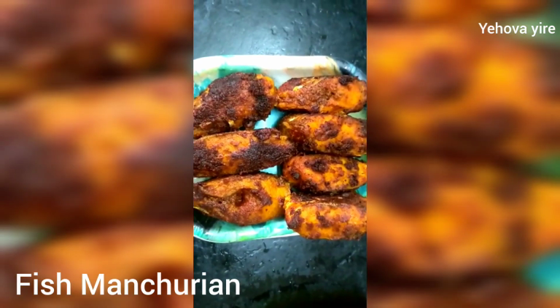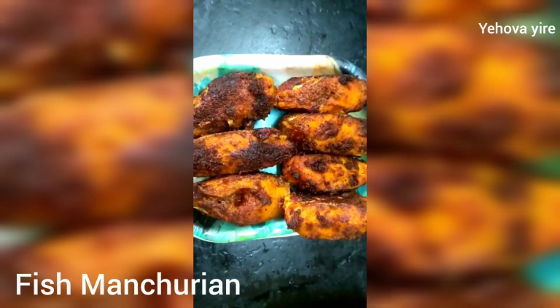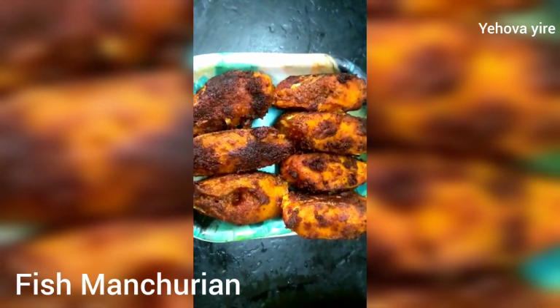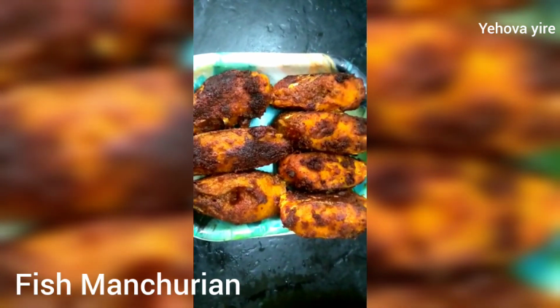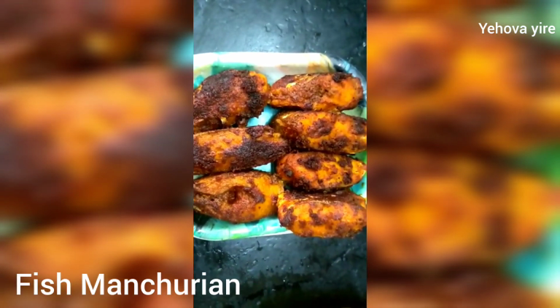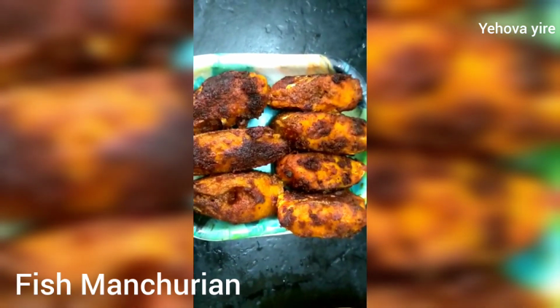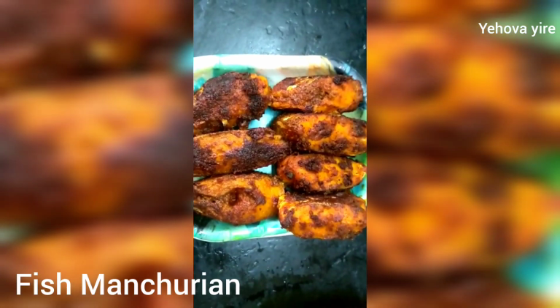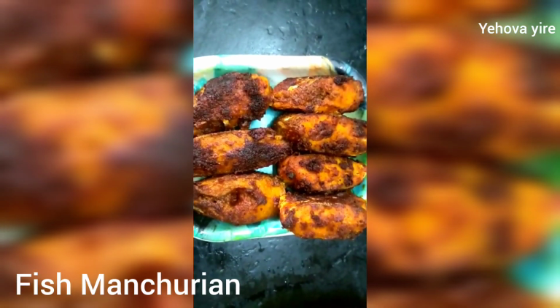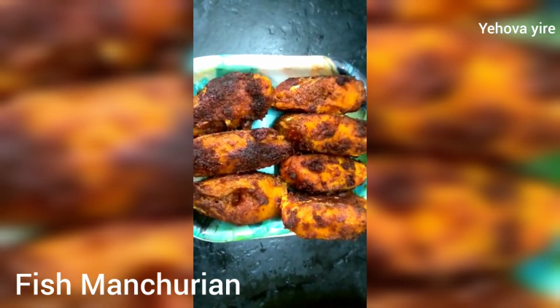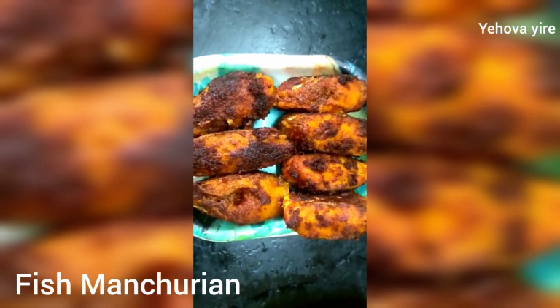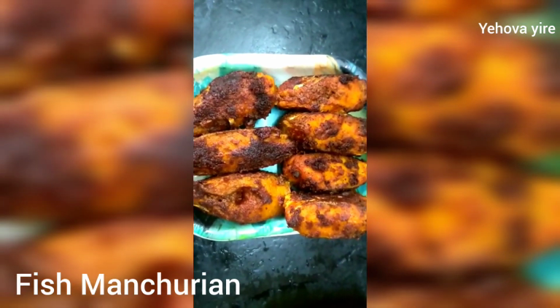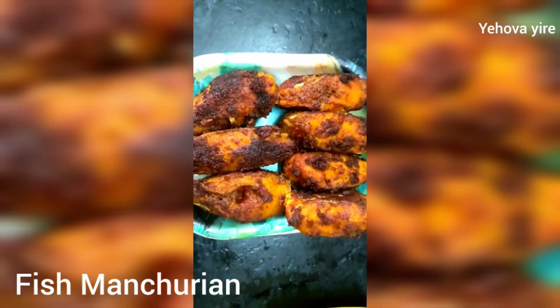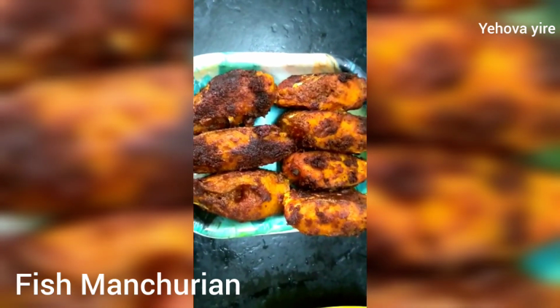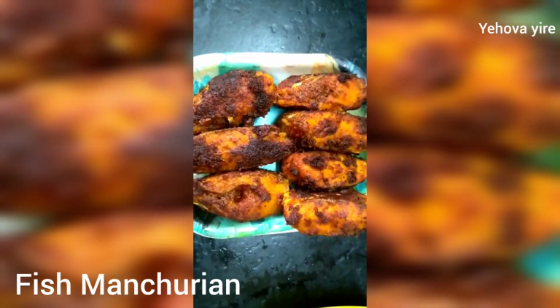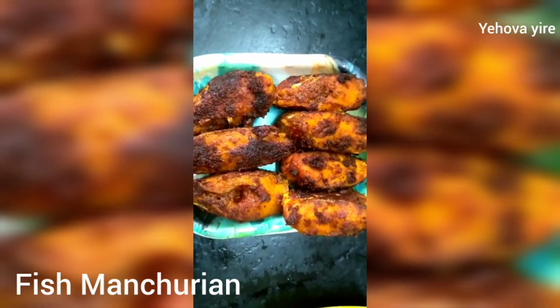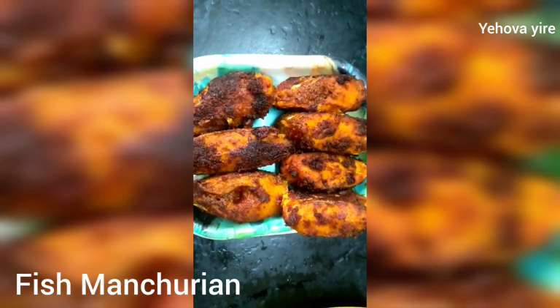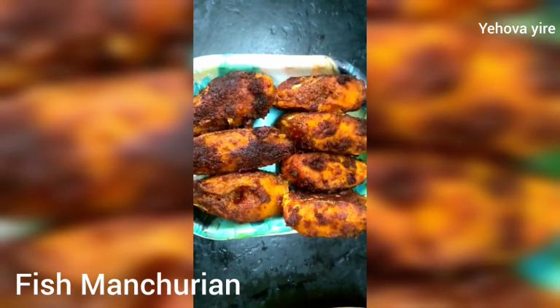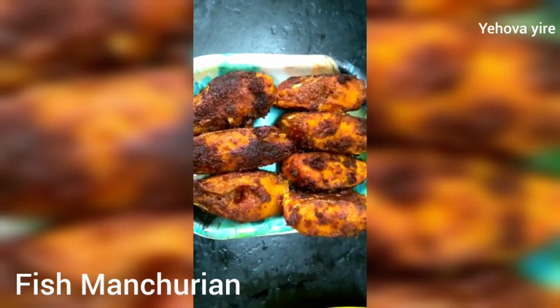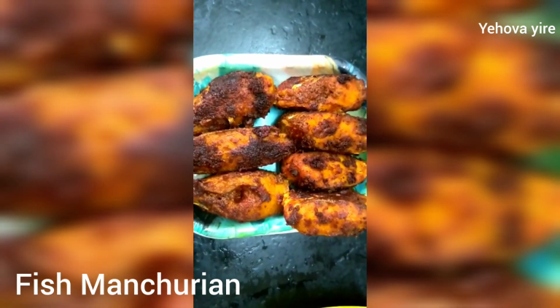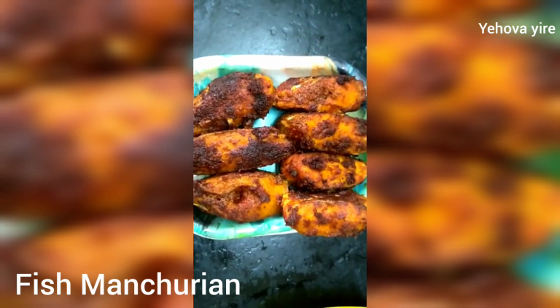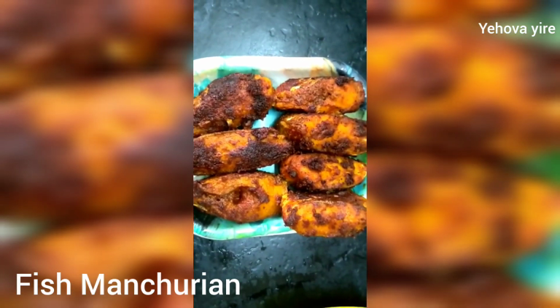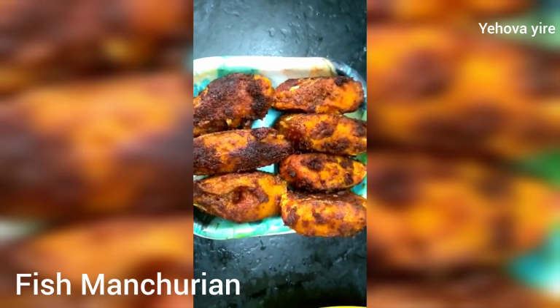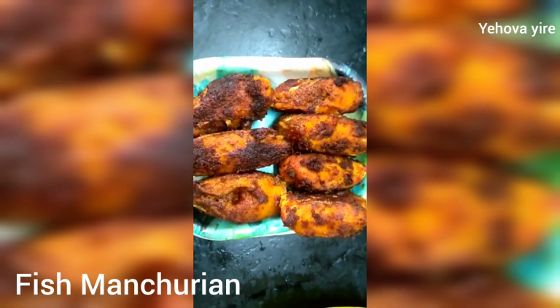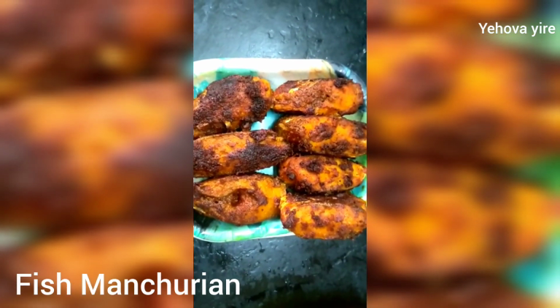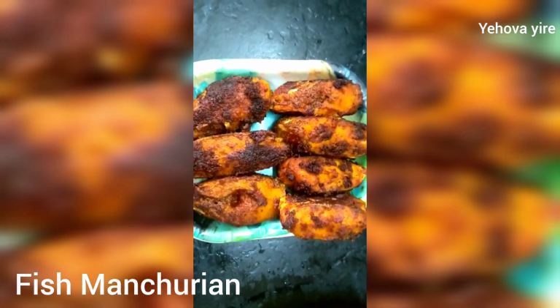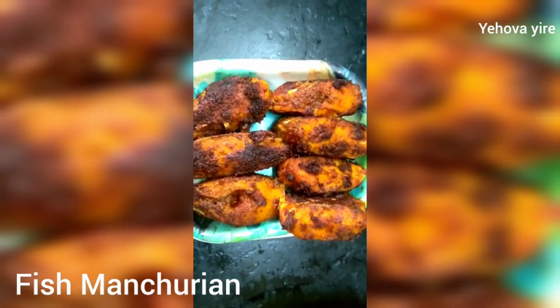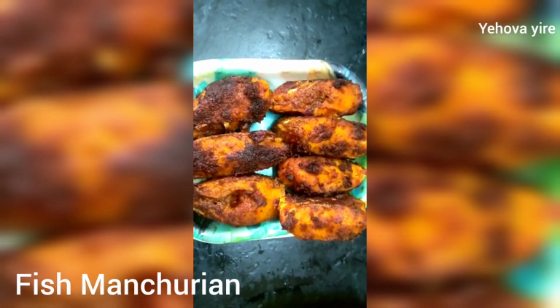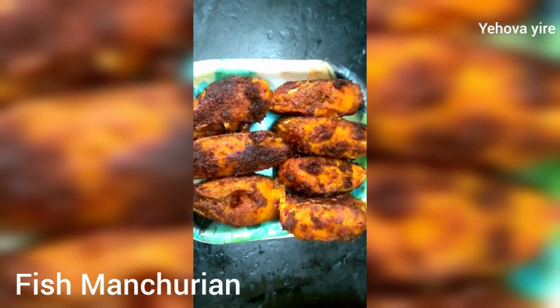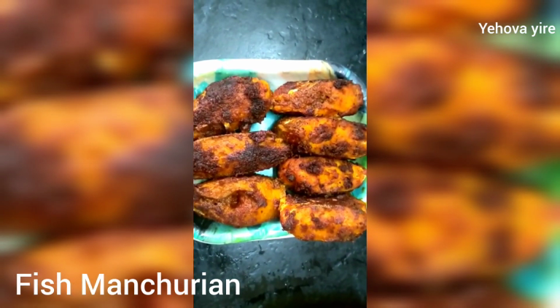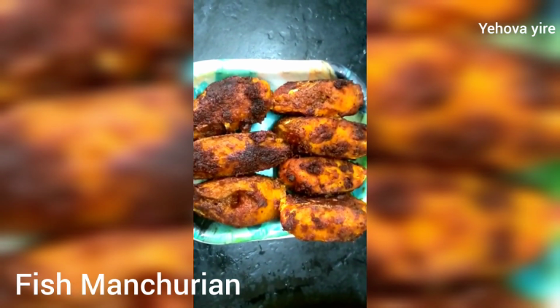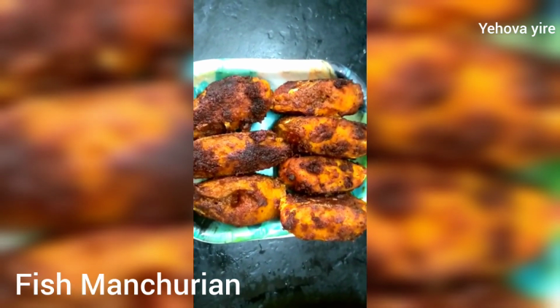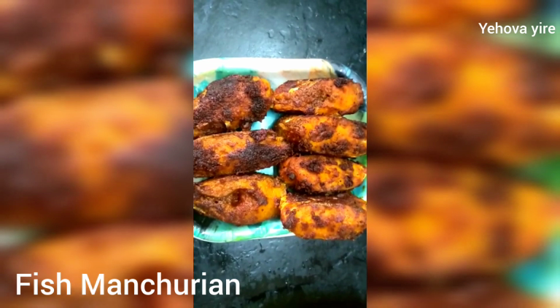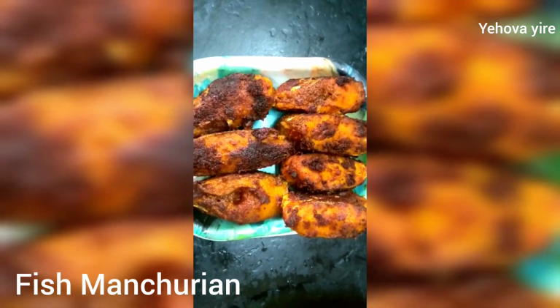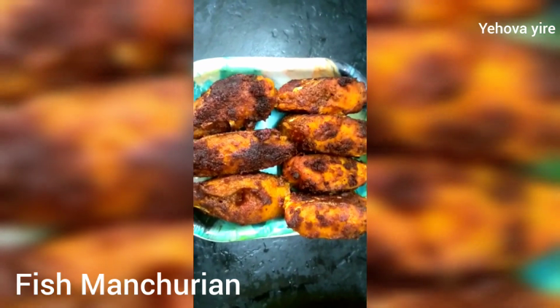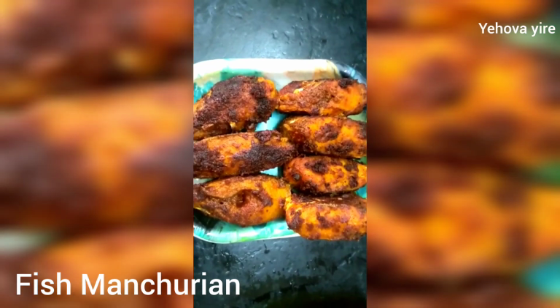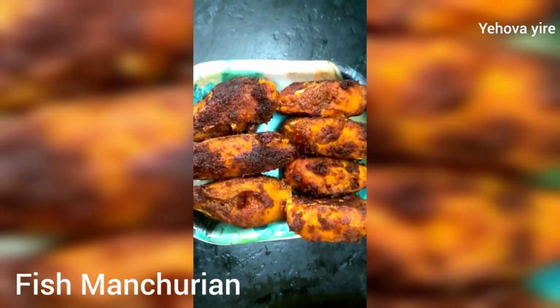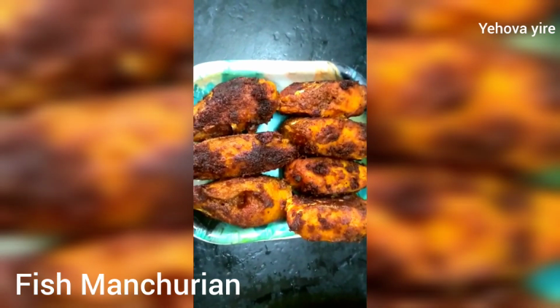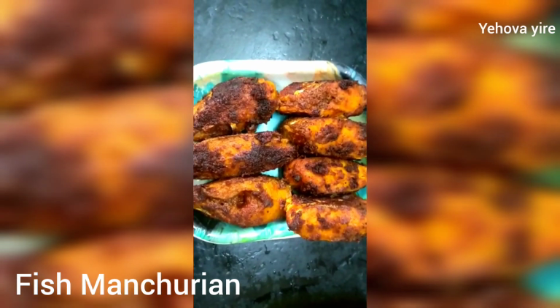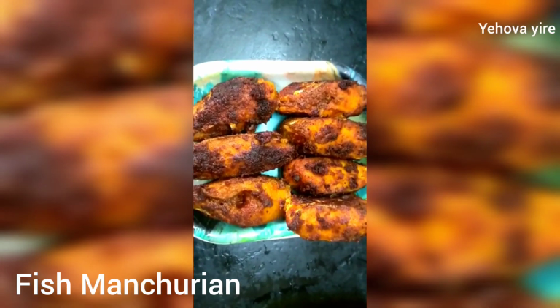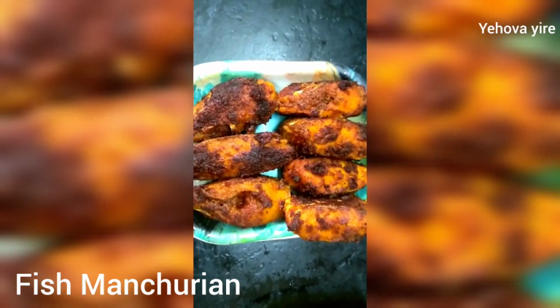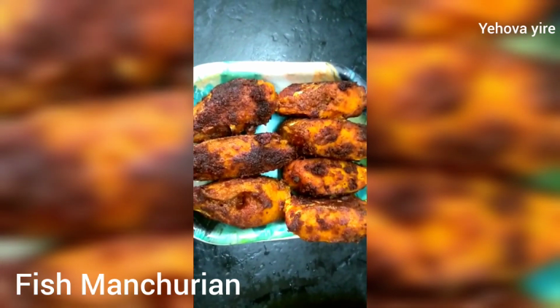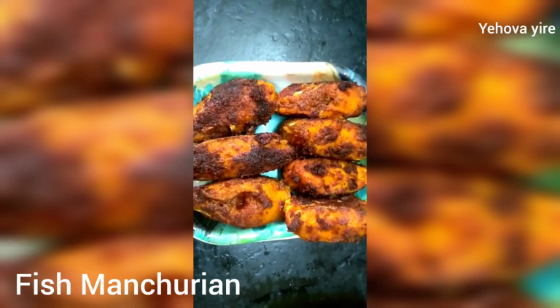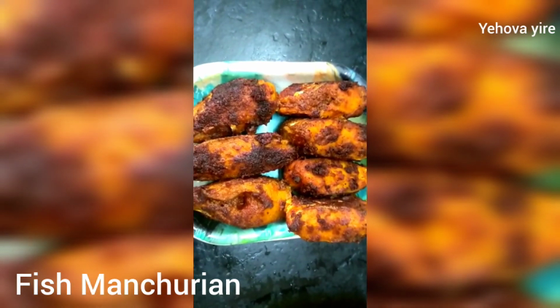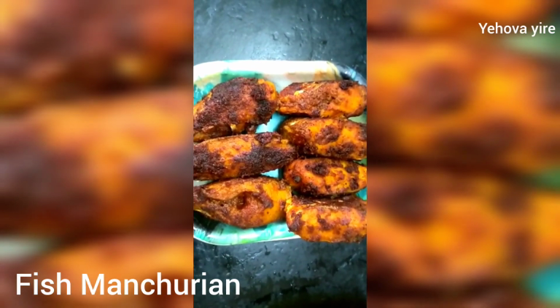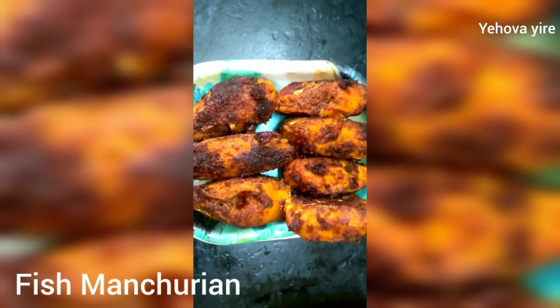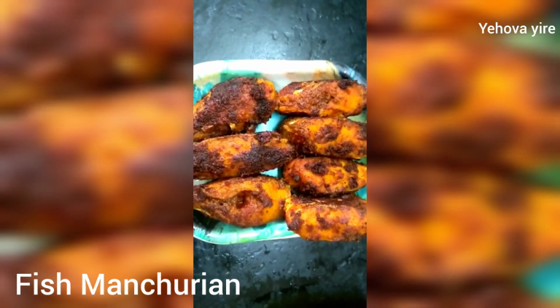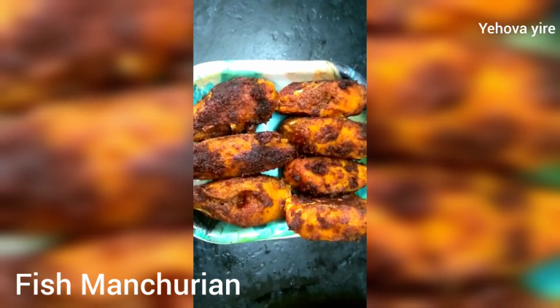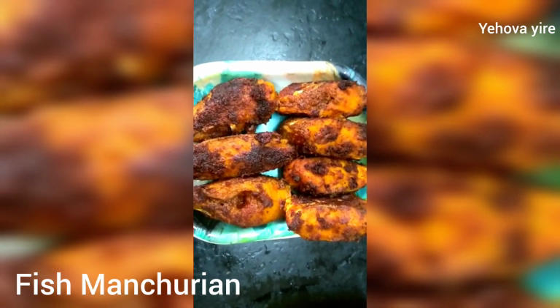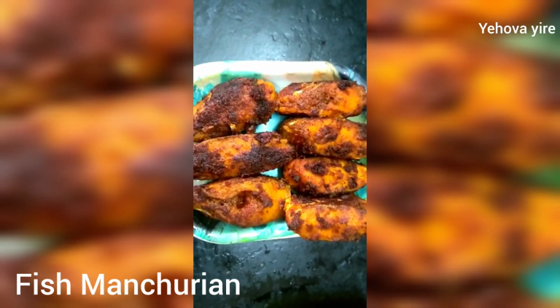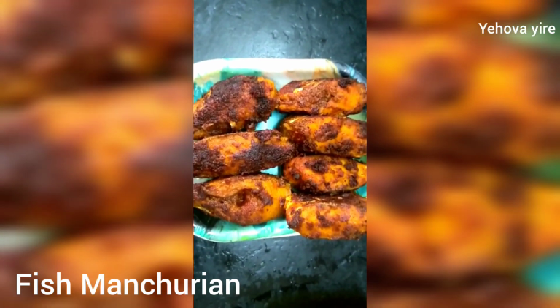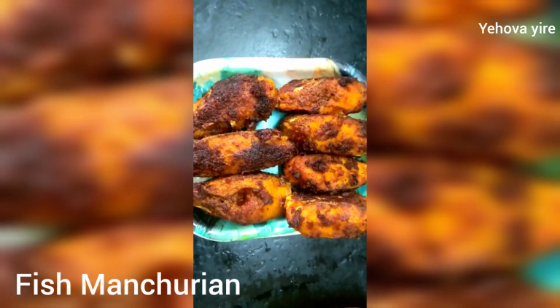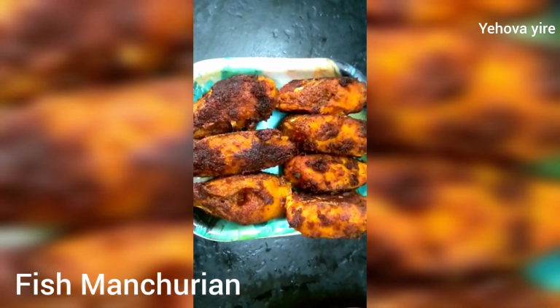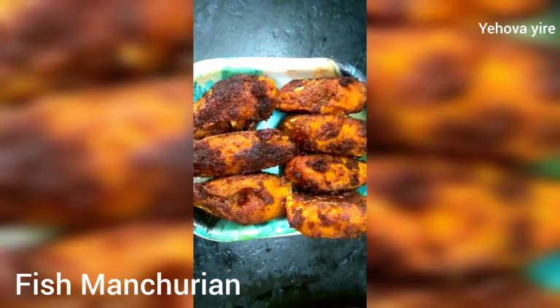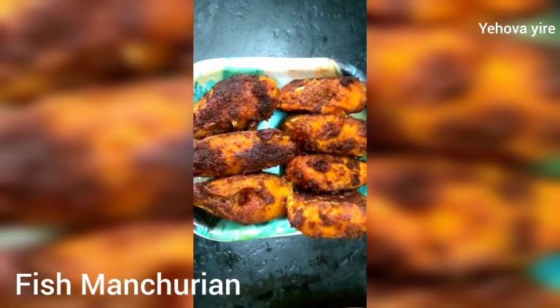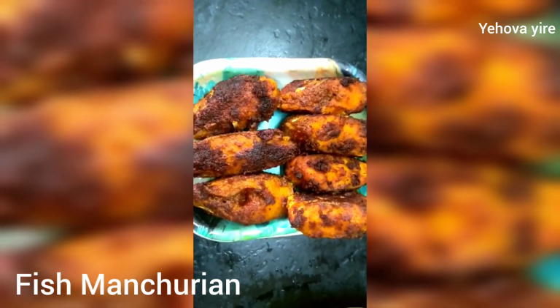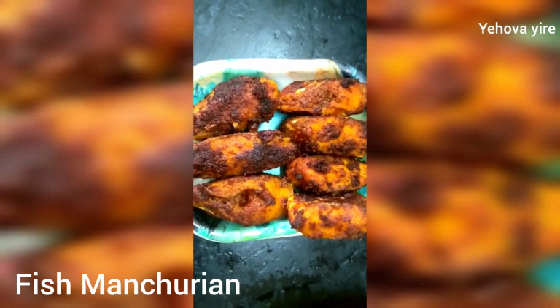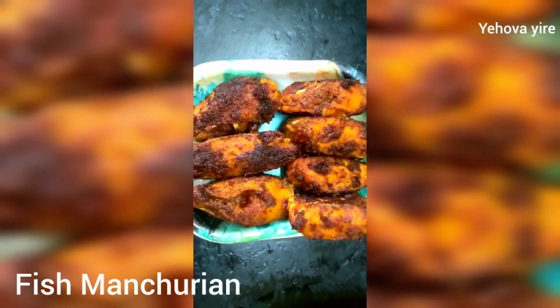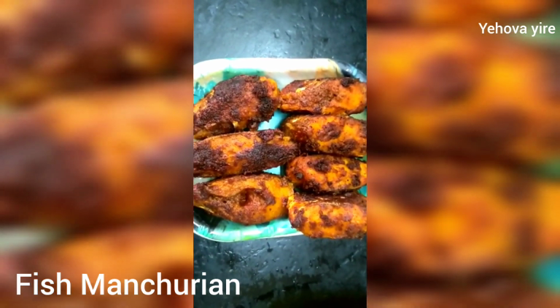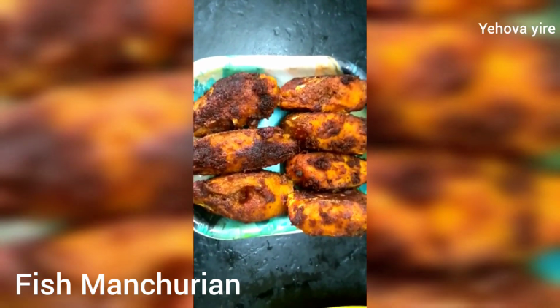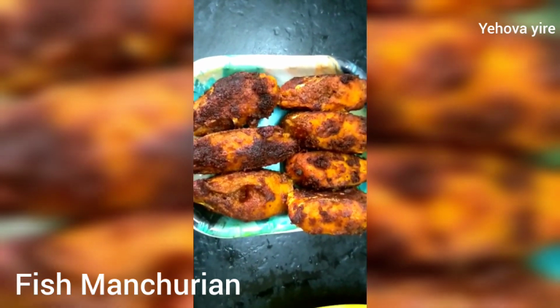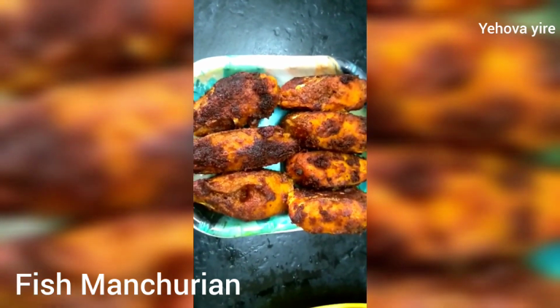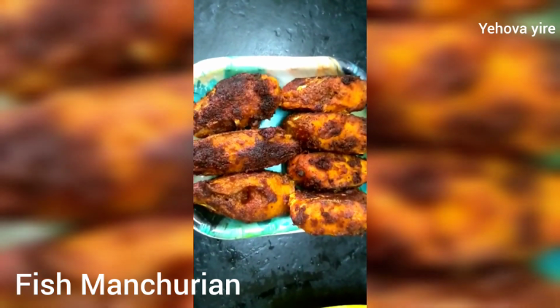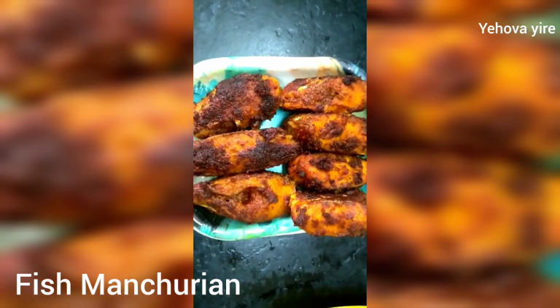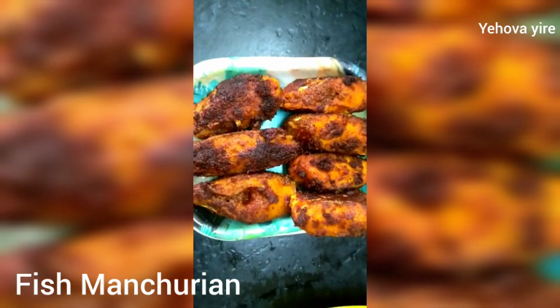We are going to wash the fish a bit — the top as well.